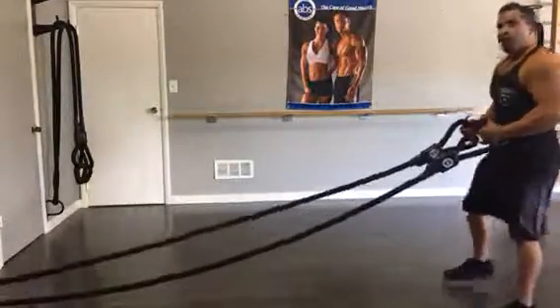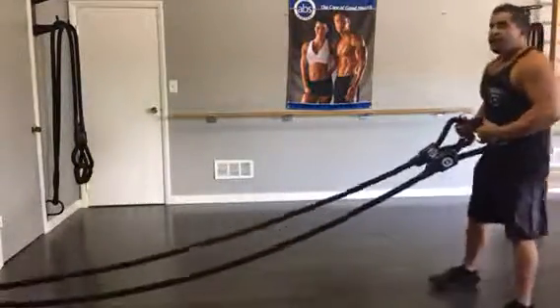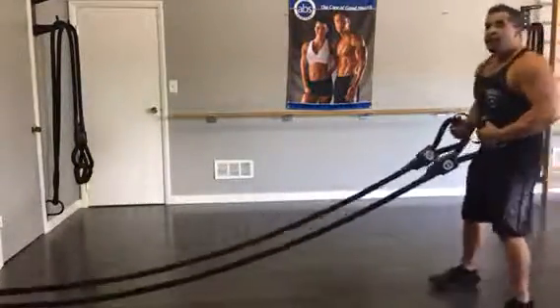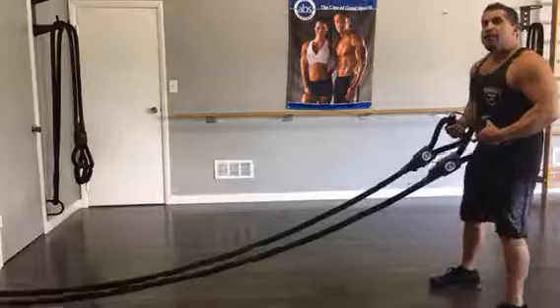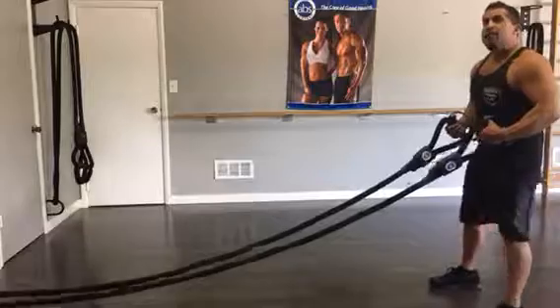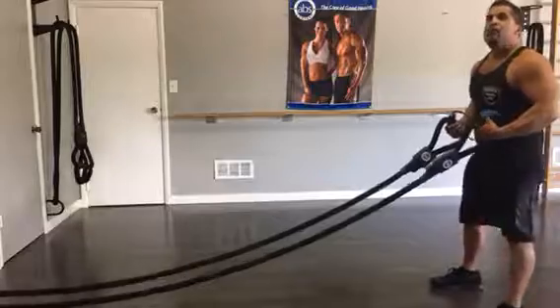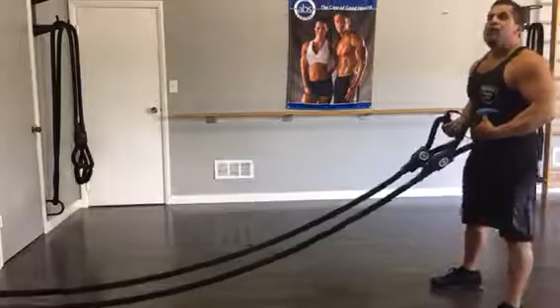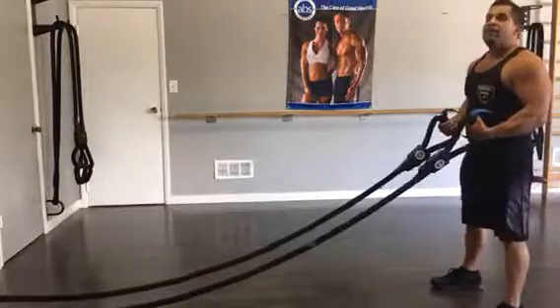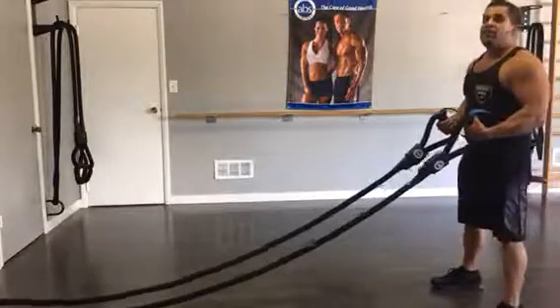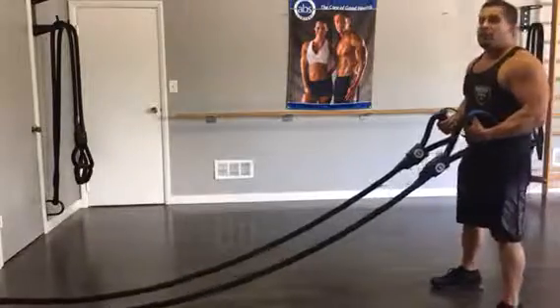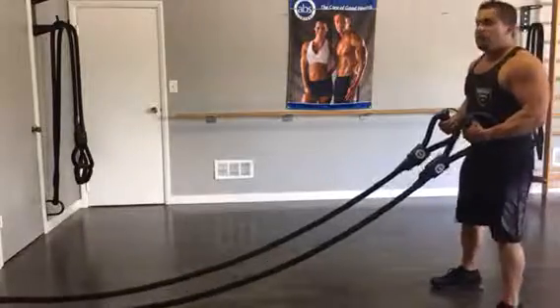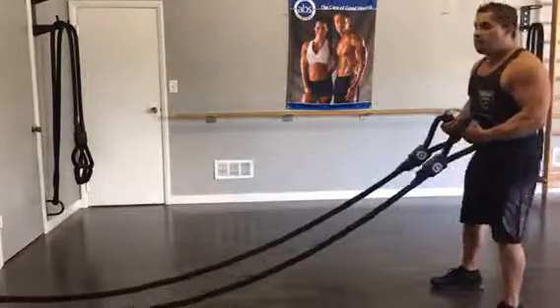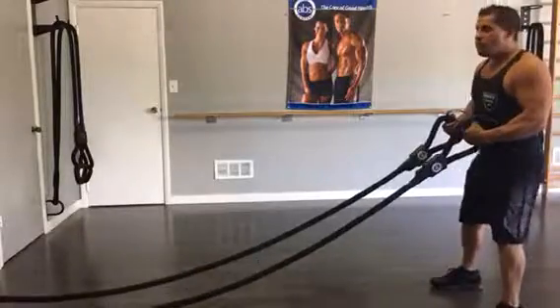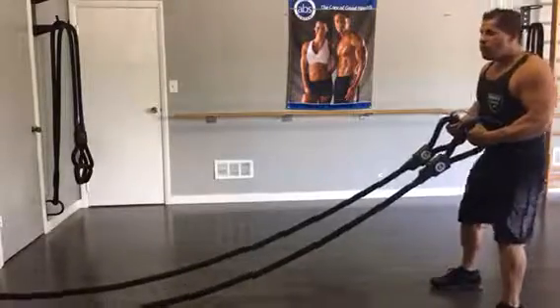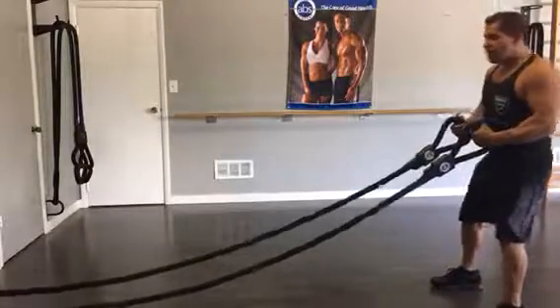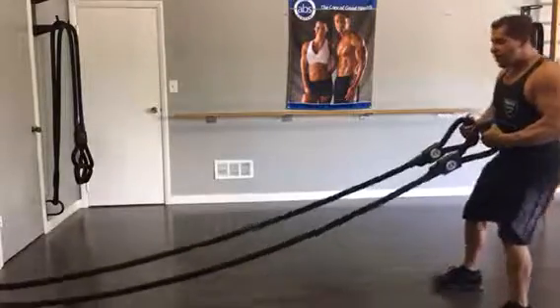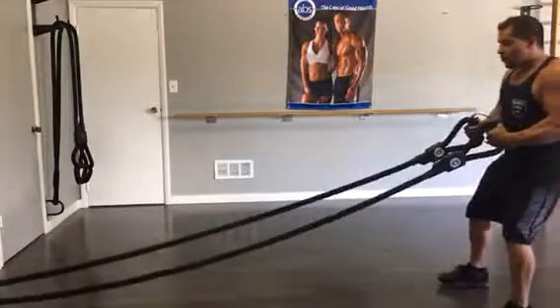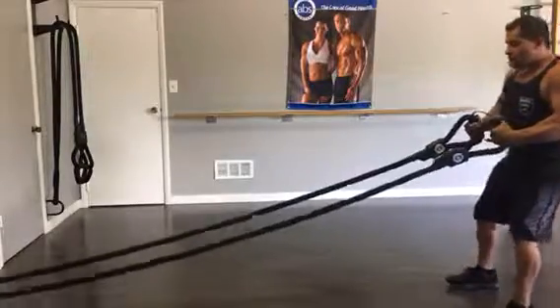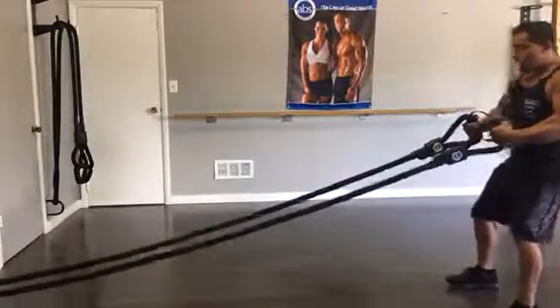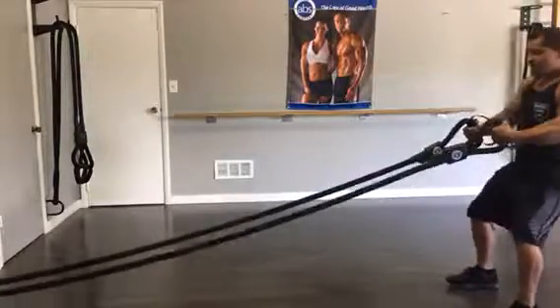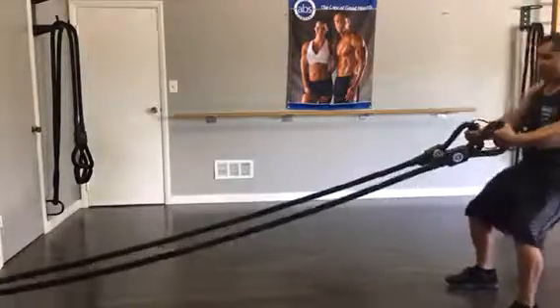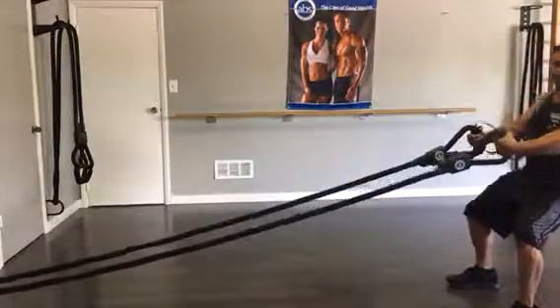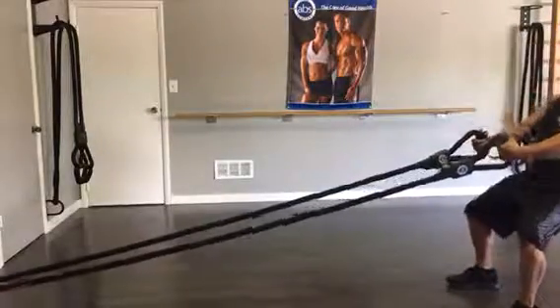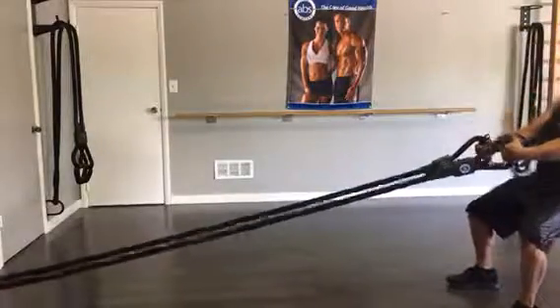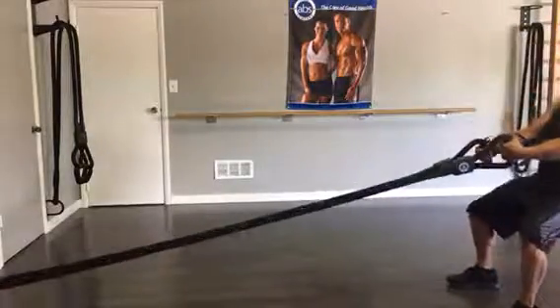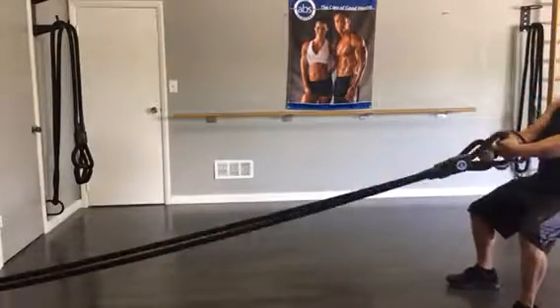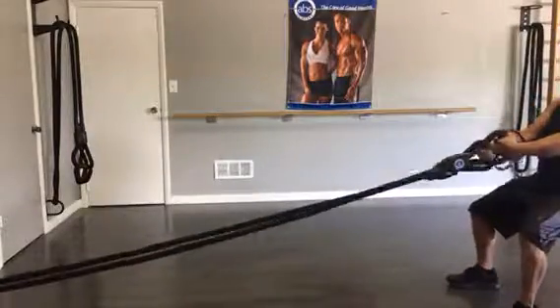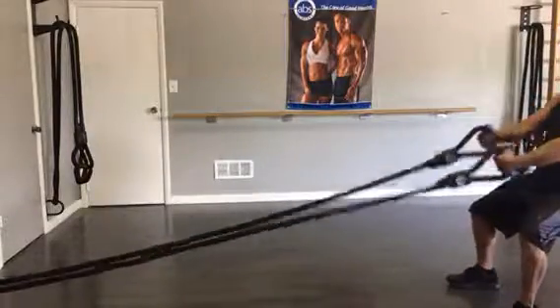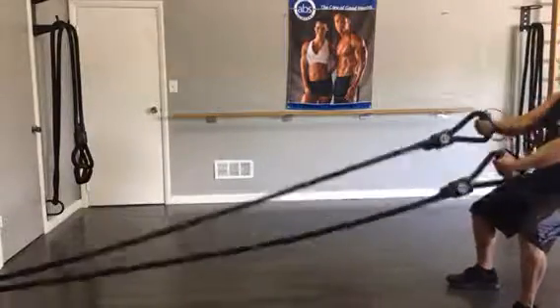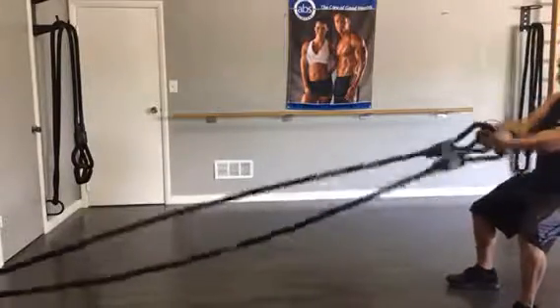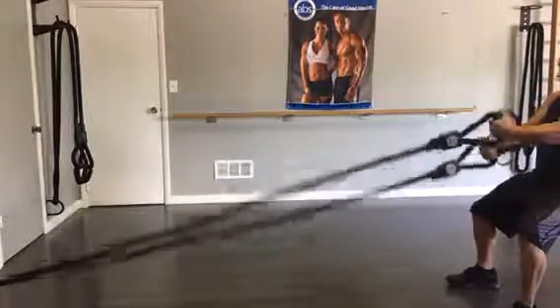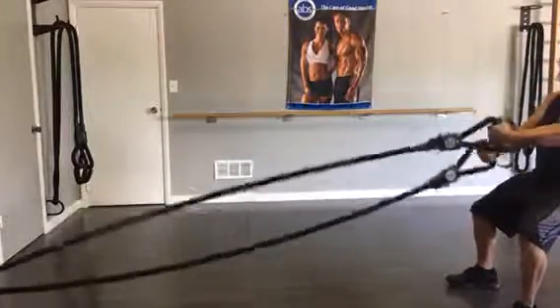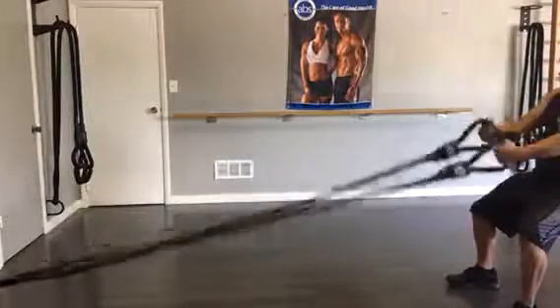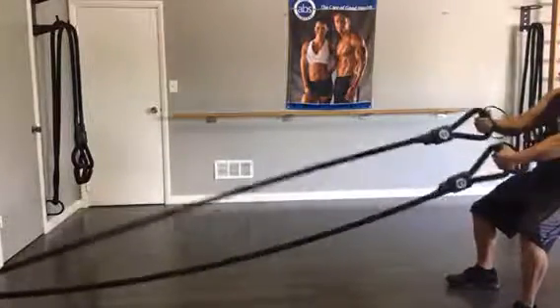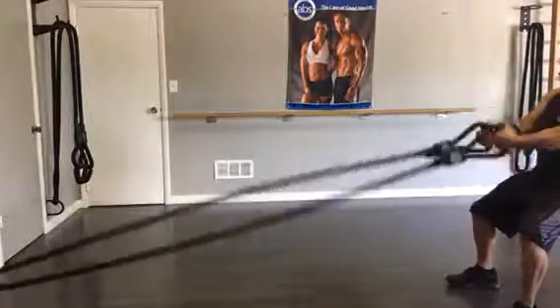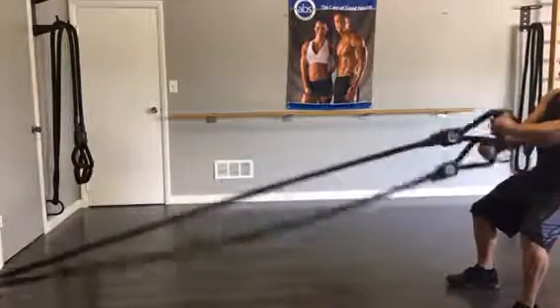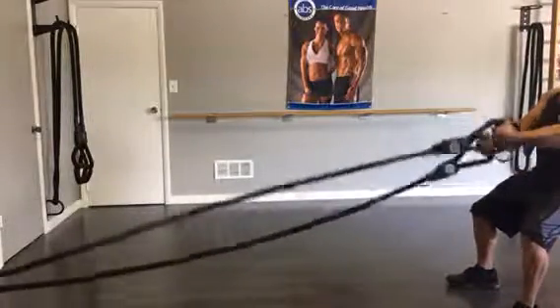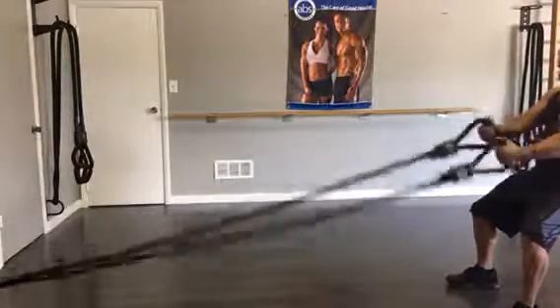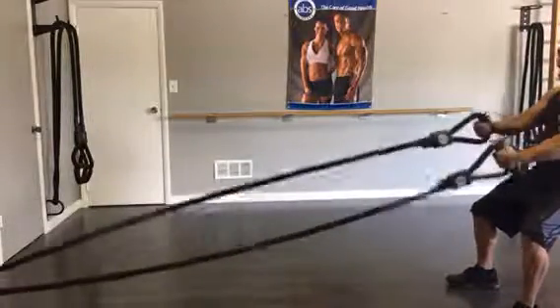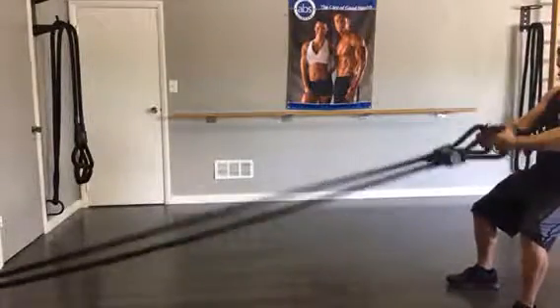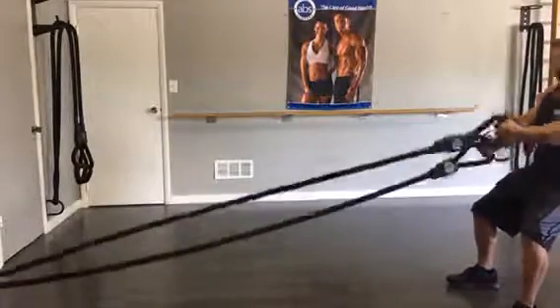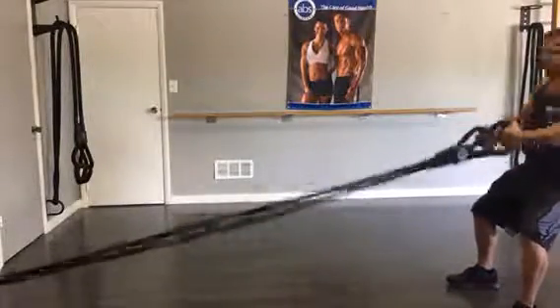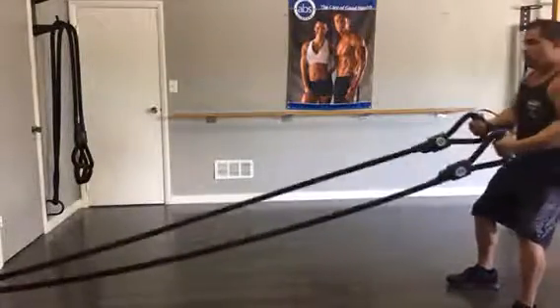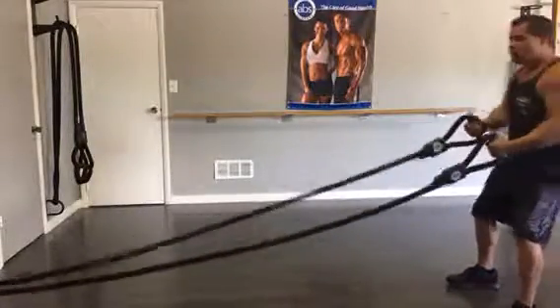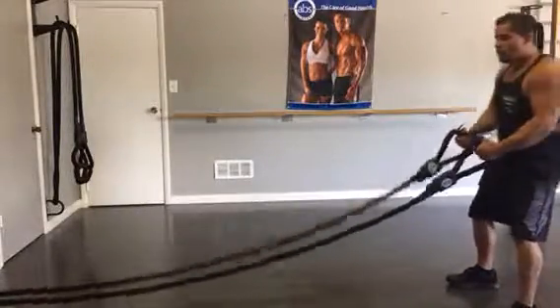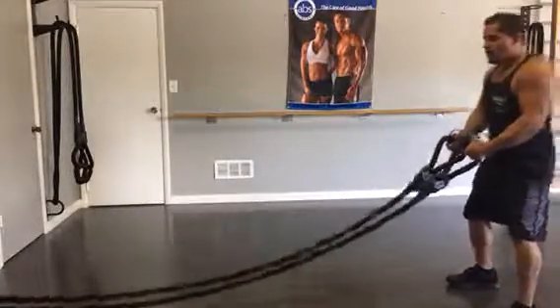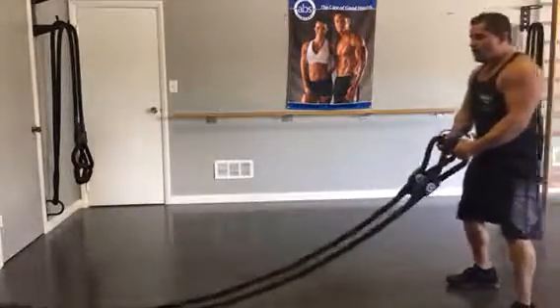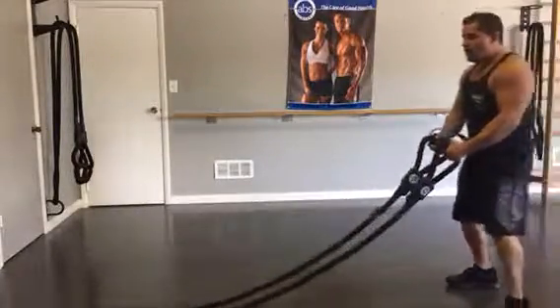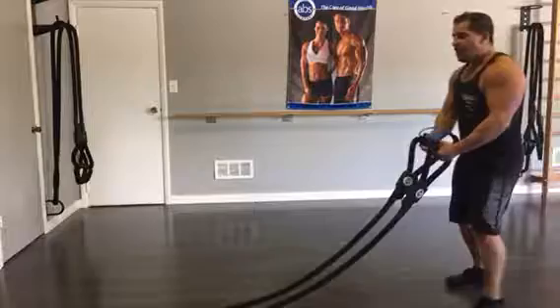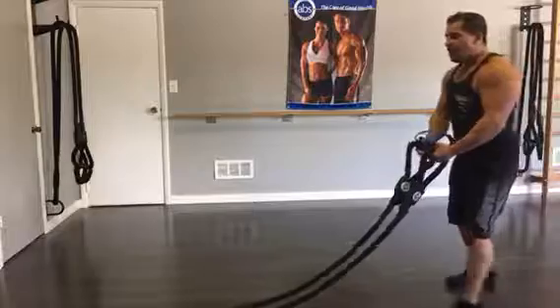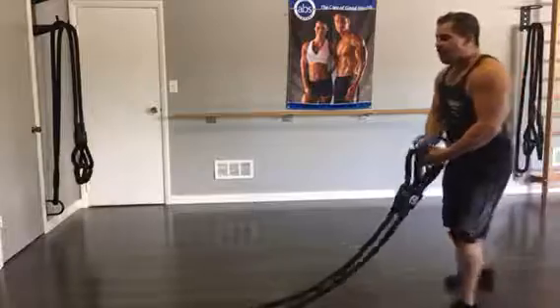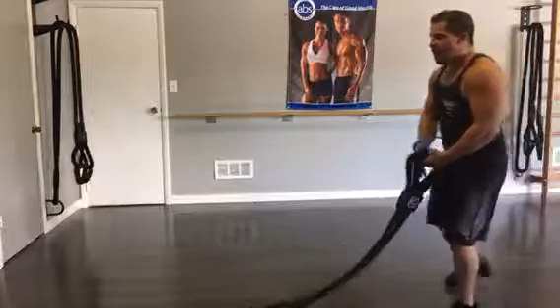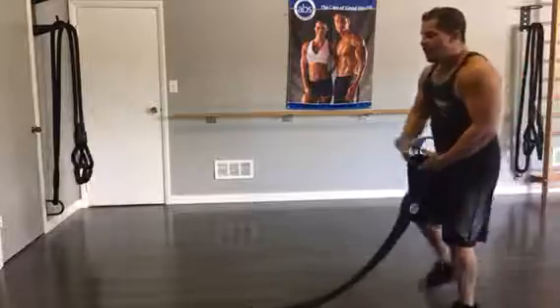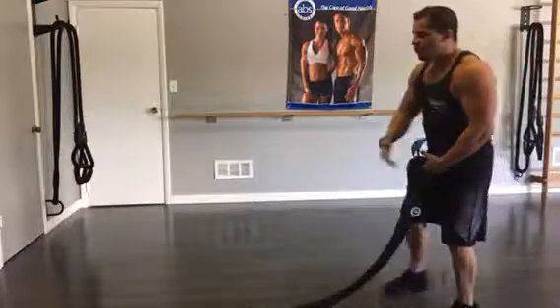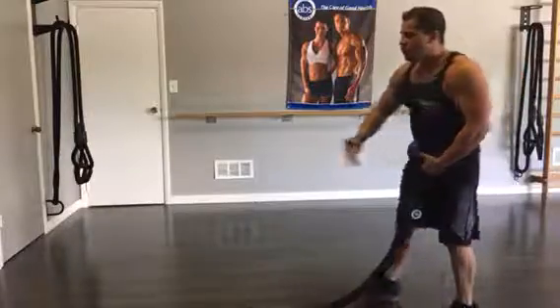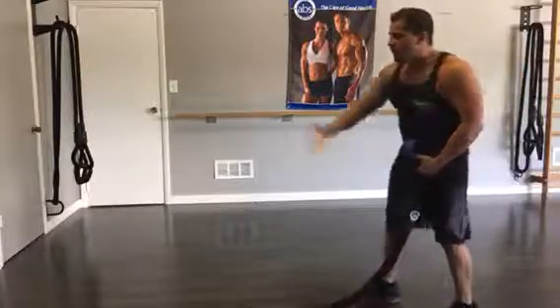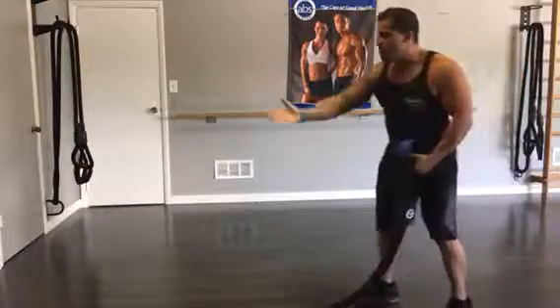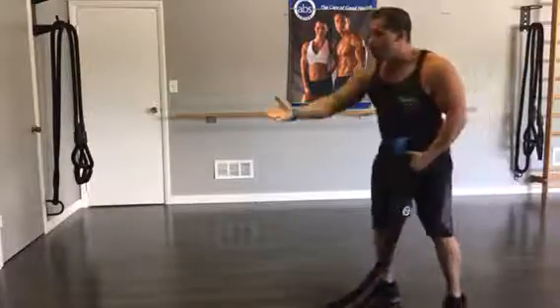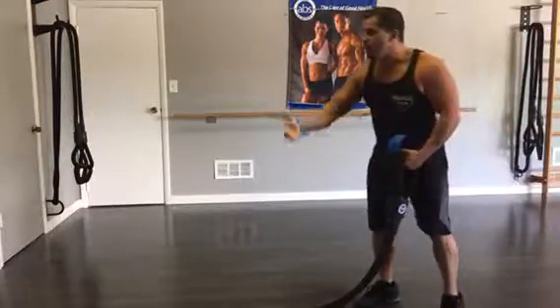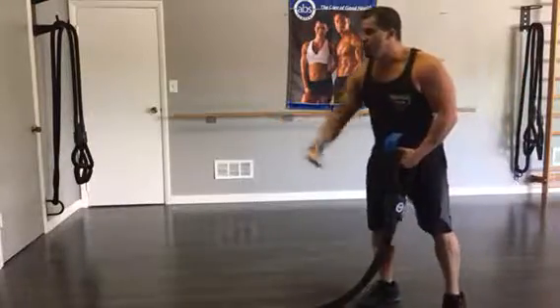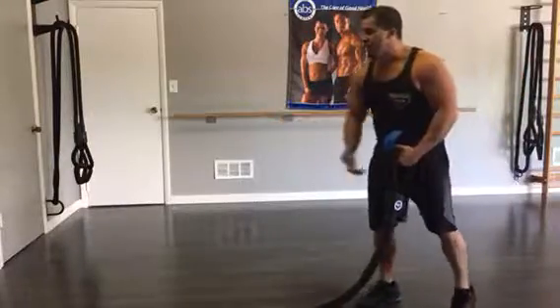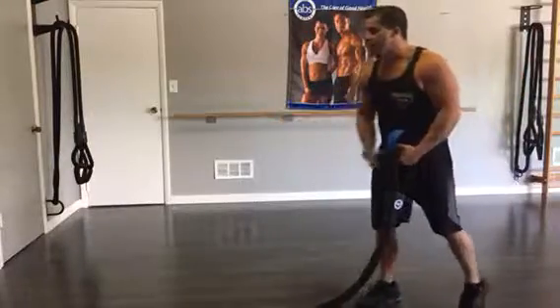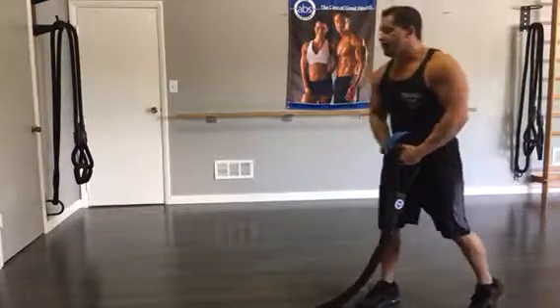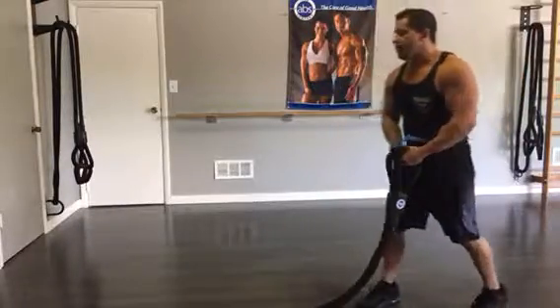The other thing you never want to do is lean back into your rope and think you're going to be able to achieve any type of battle rope wave movements either.